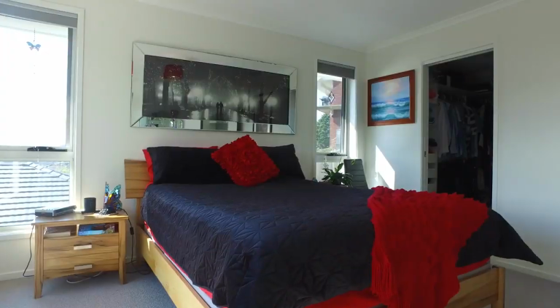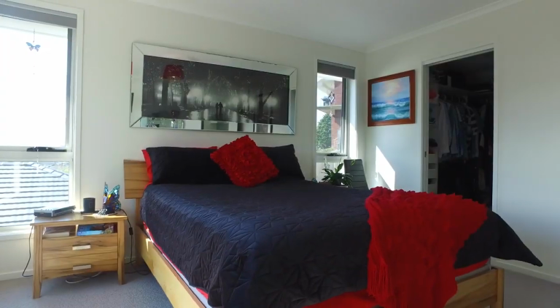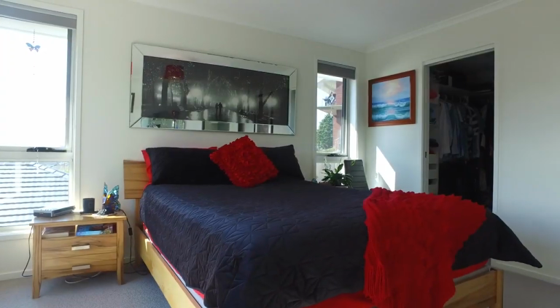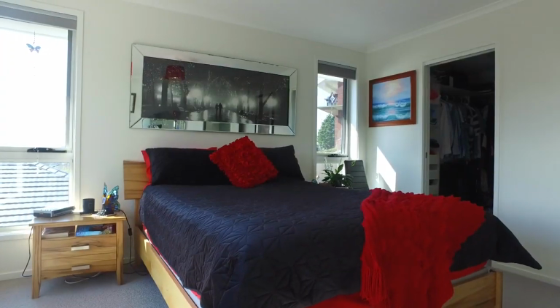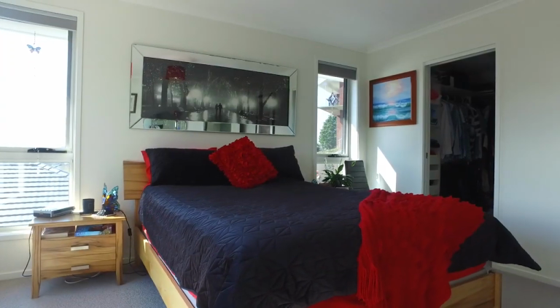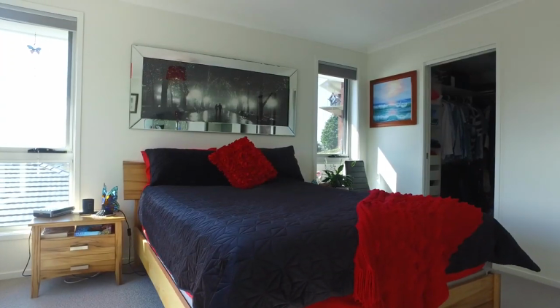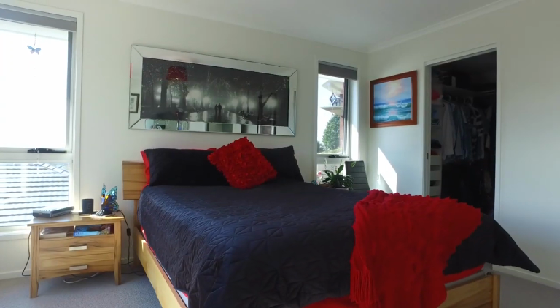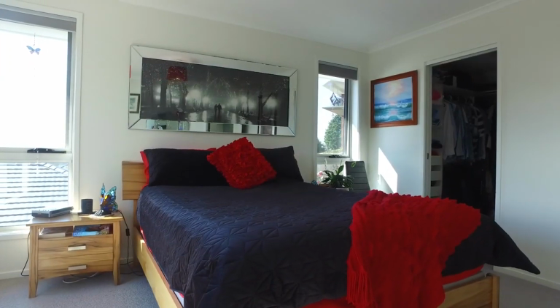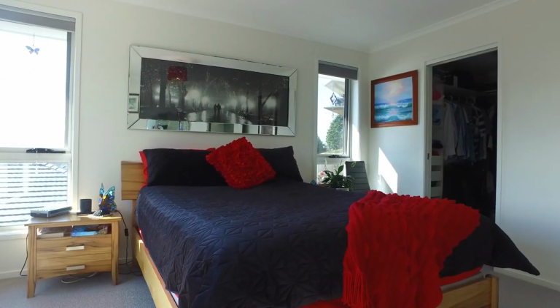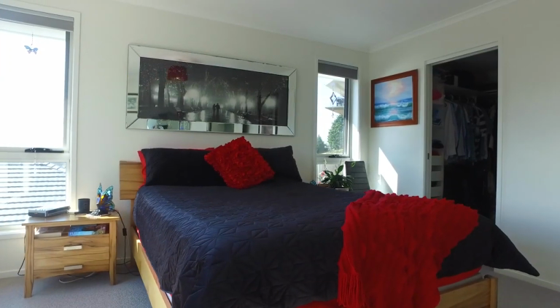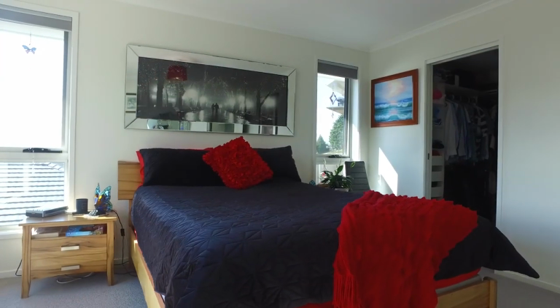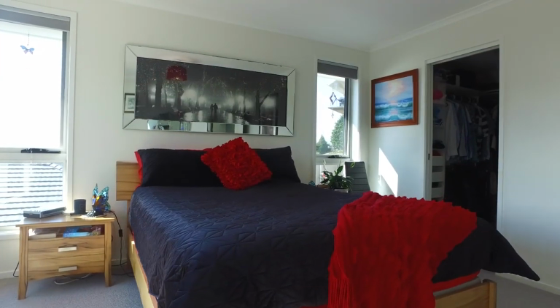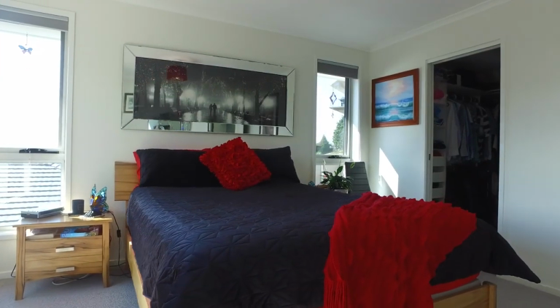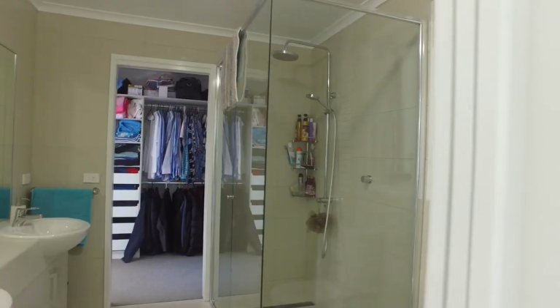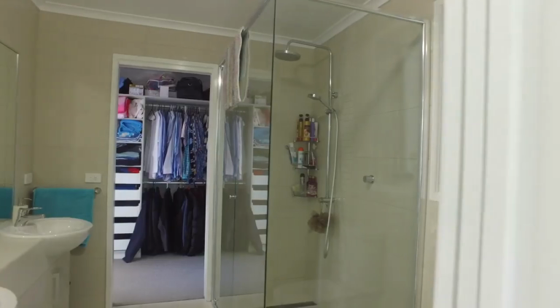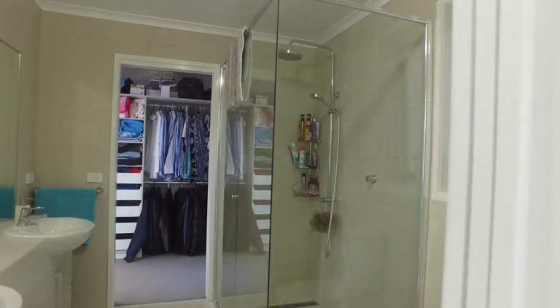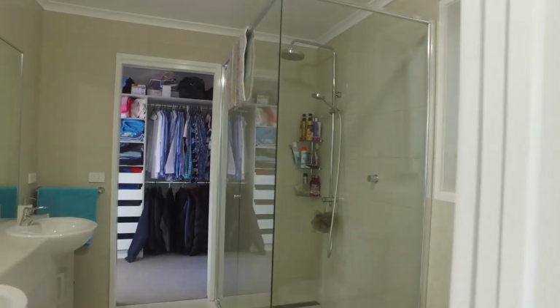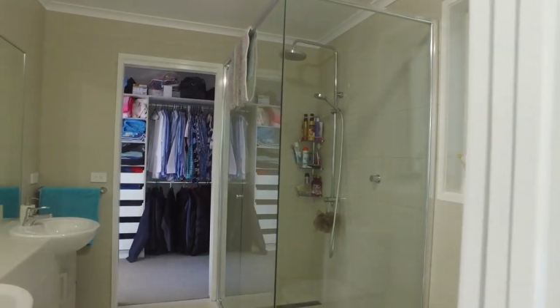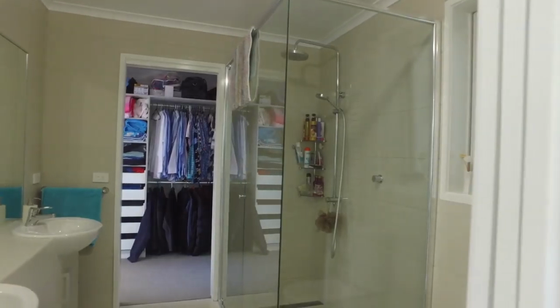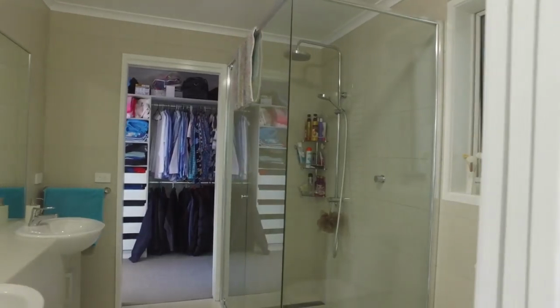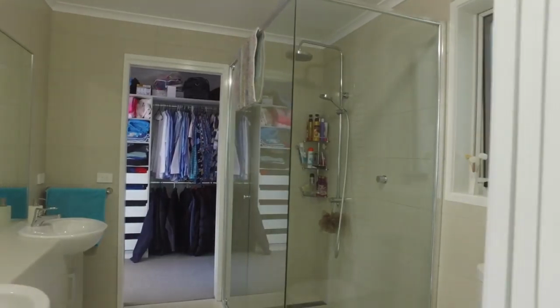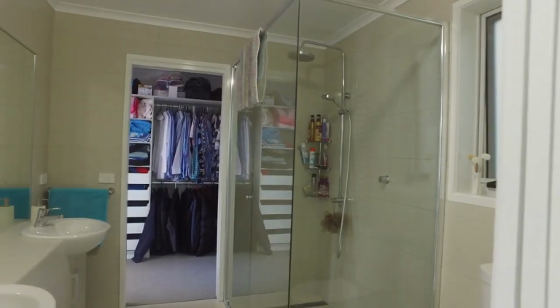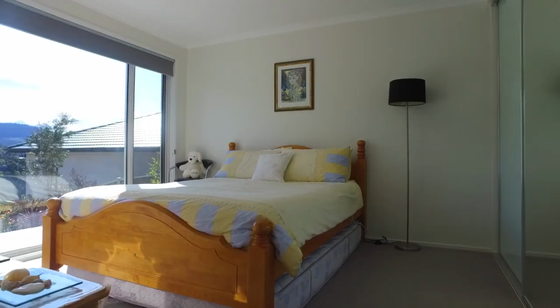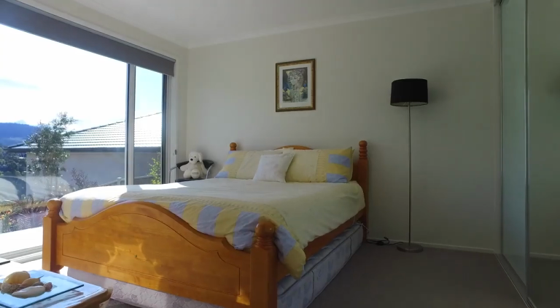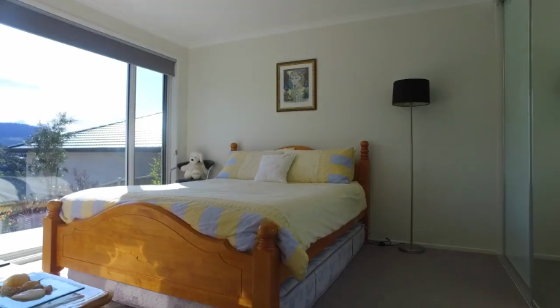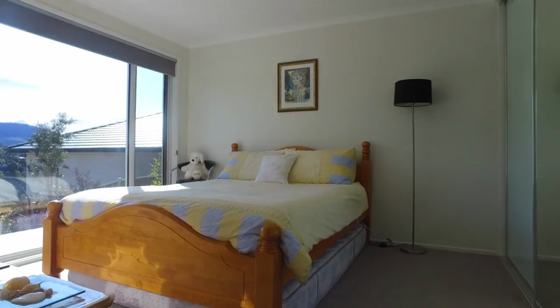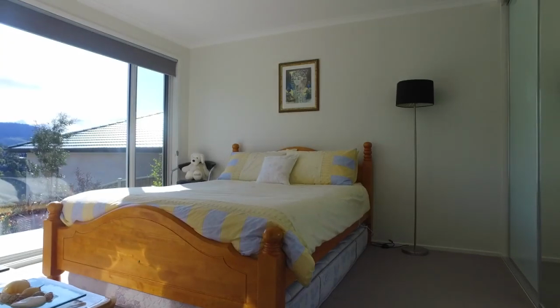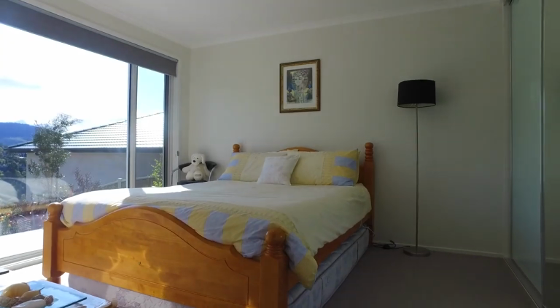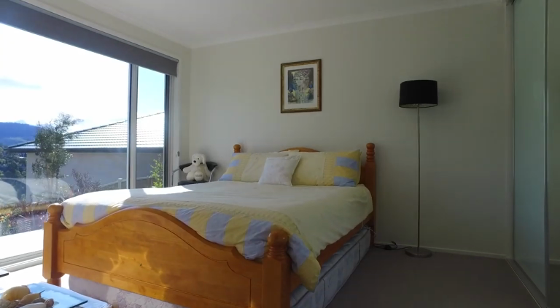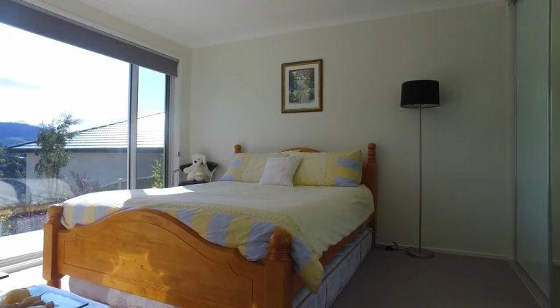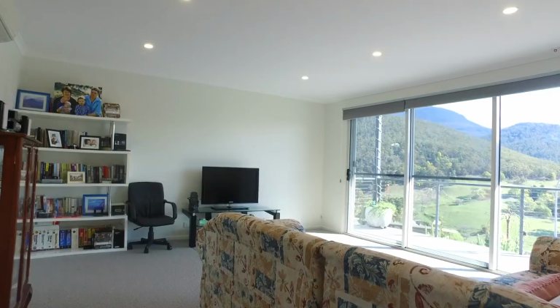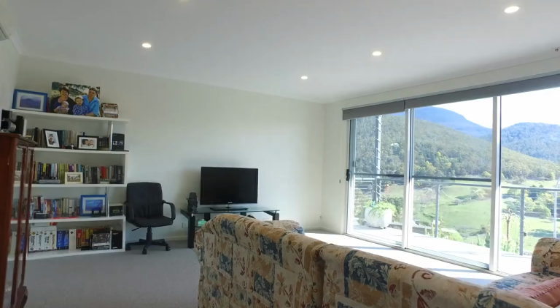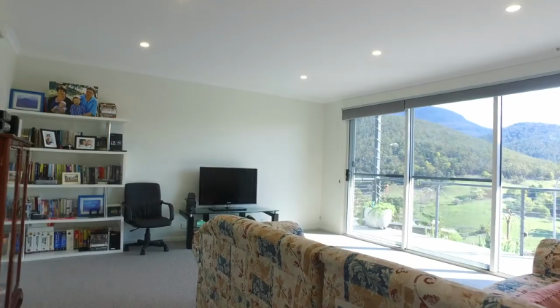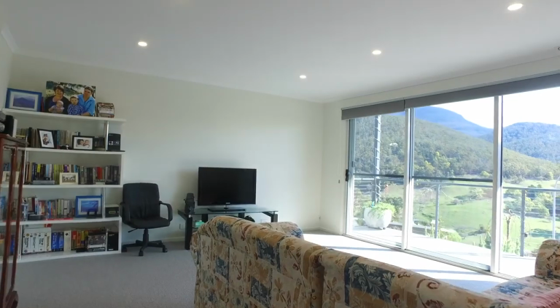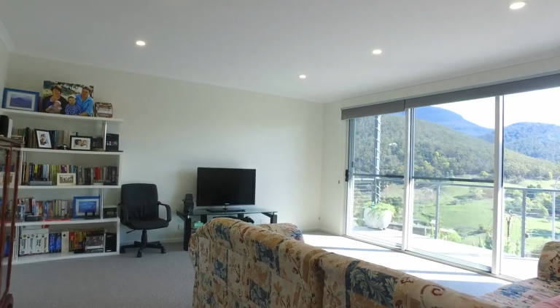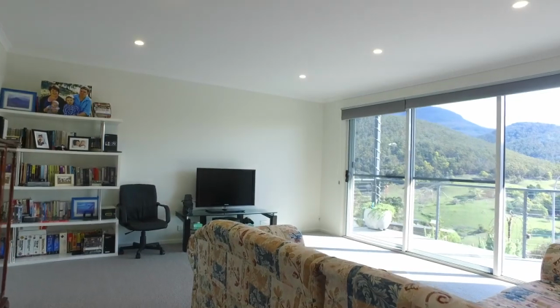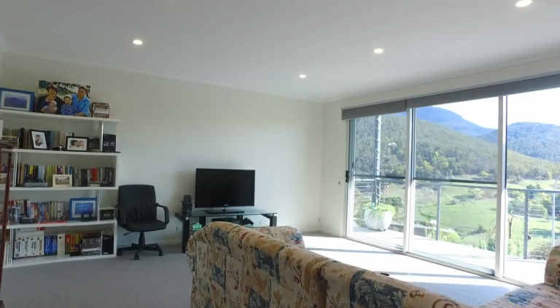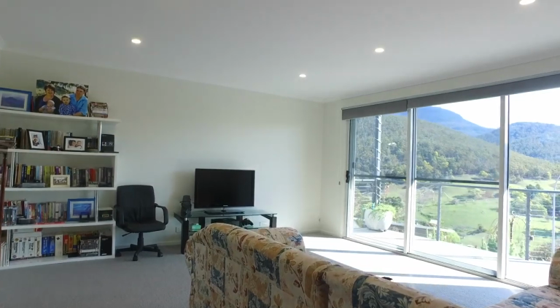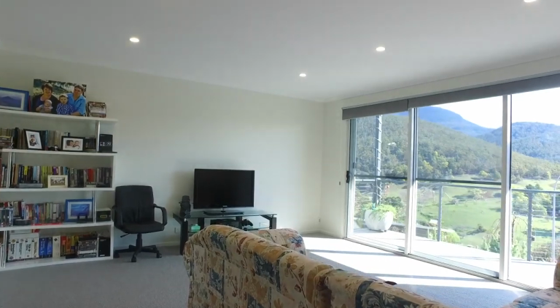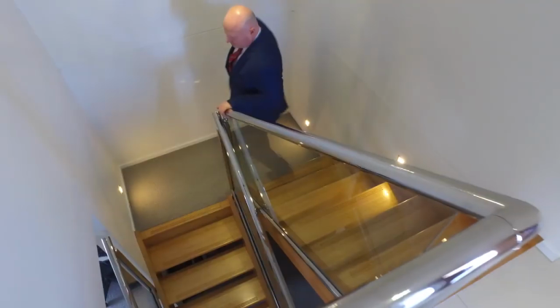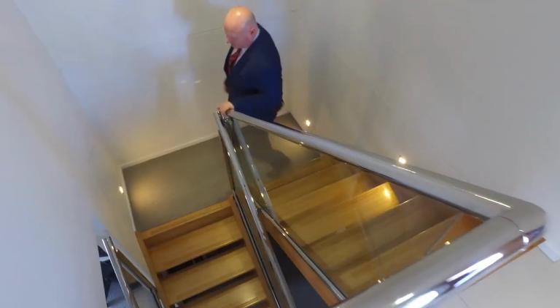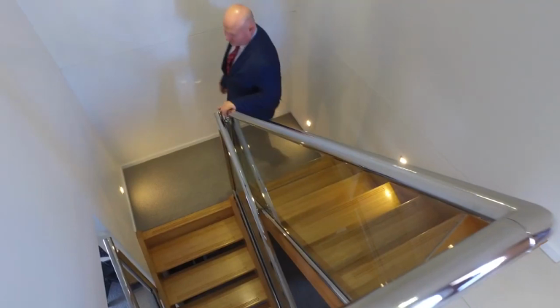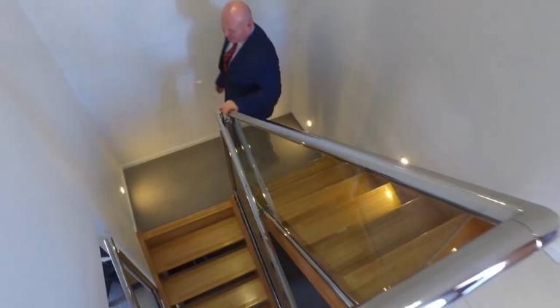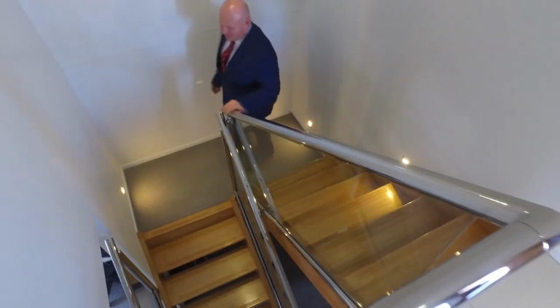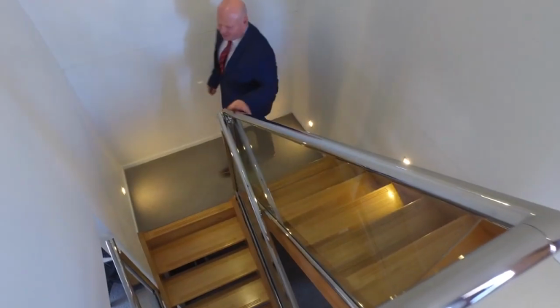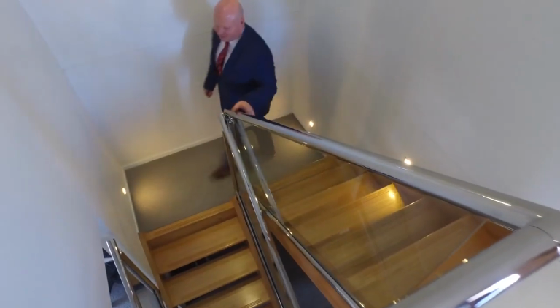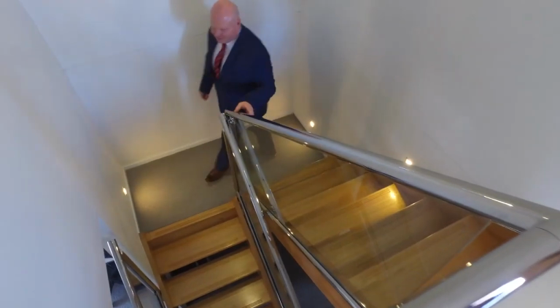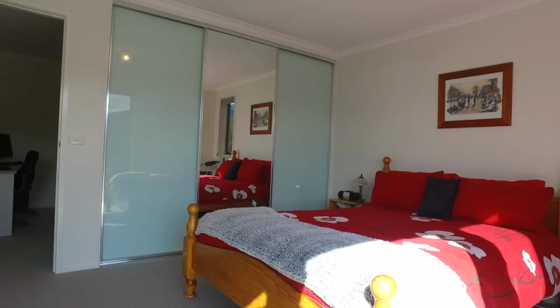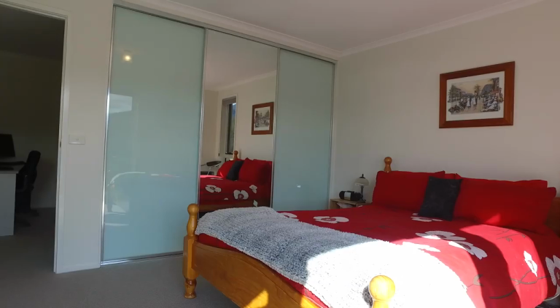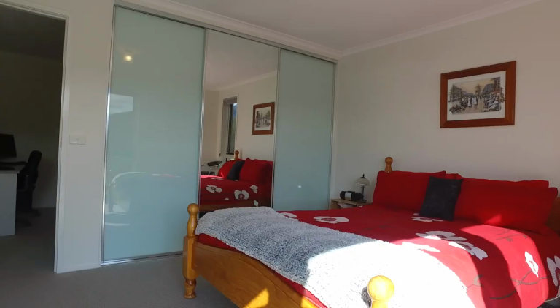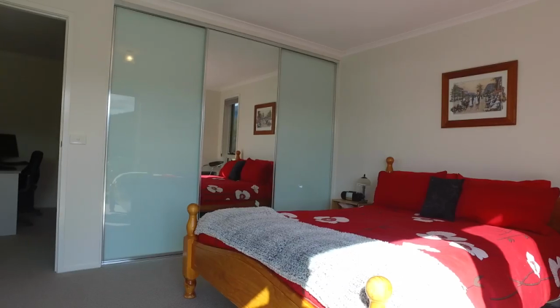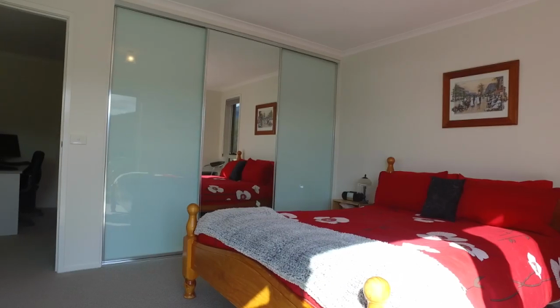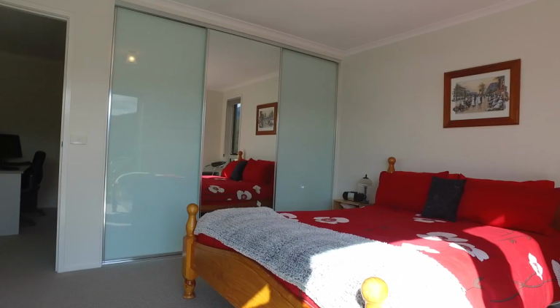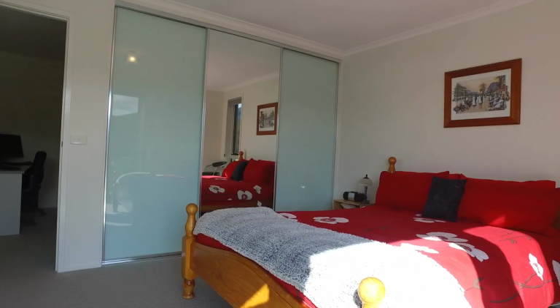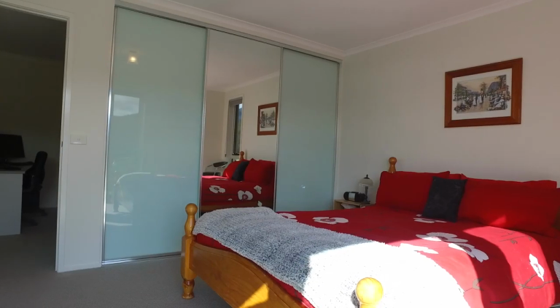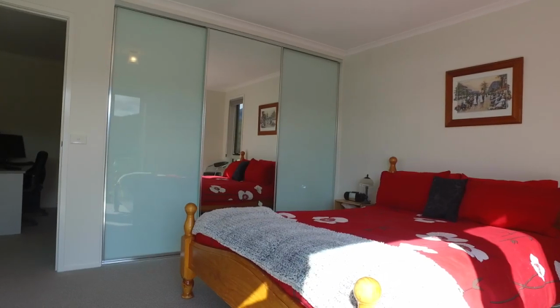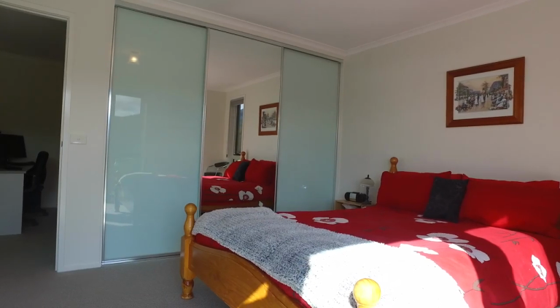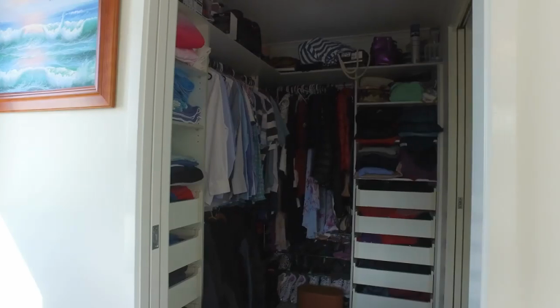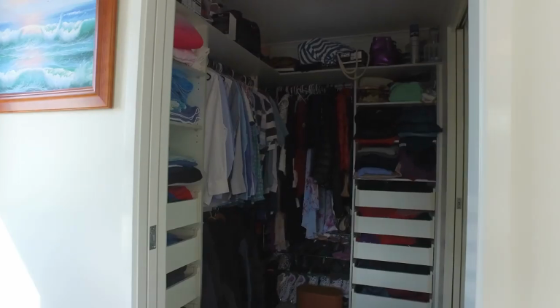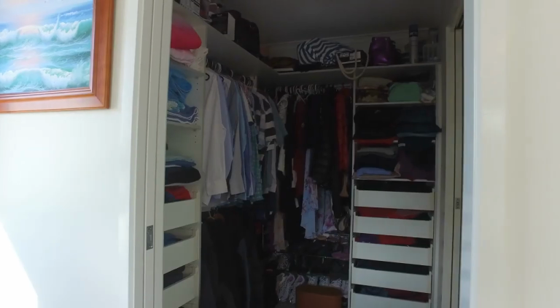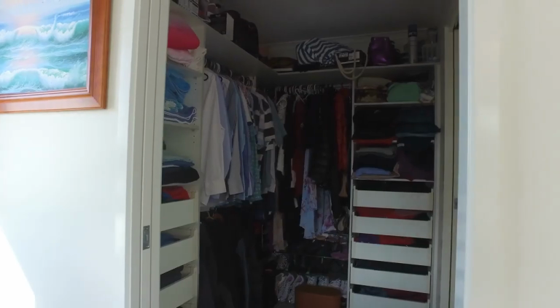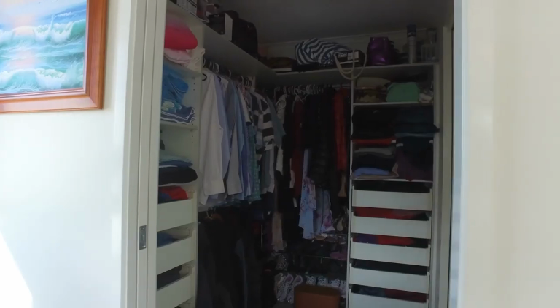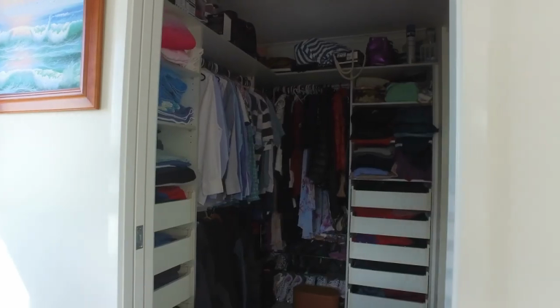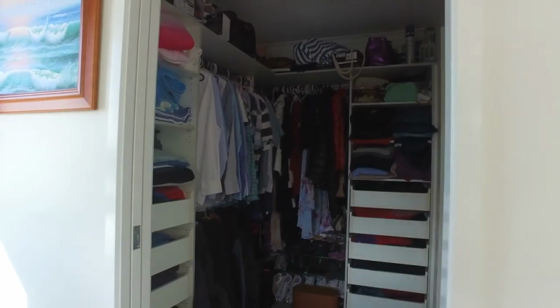The master bedroom is on the first floor and there's three additional rooms downstairs, all with built-ins and walk-in wardrobe.